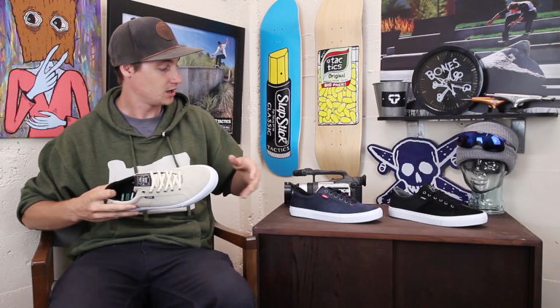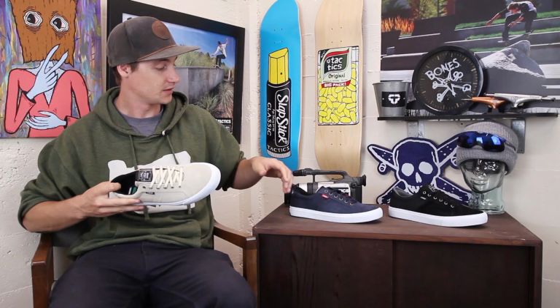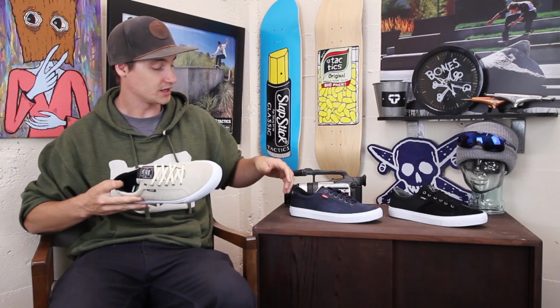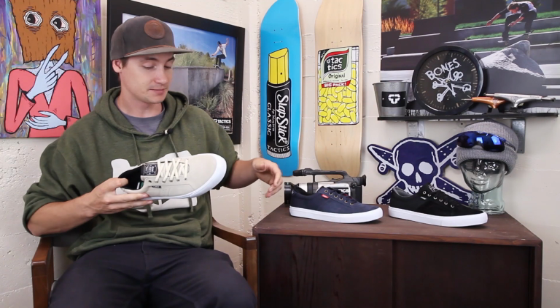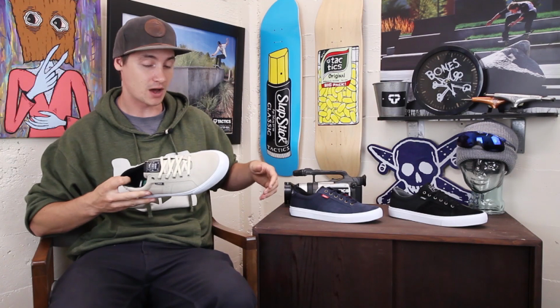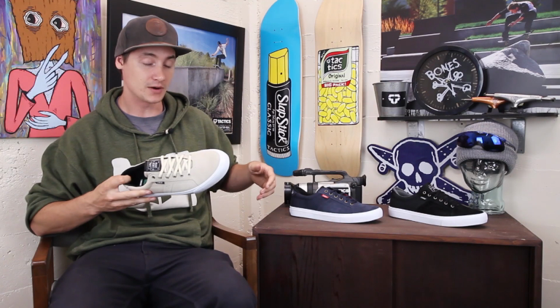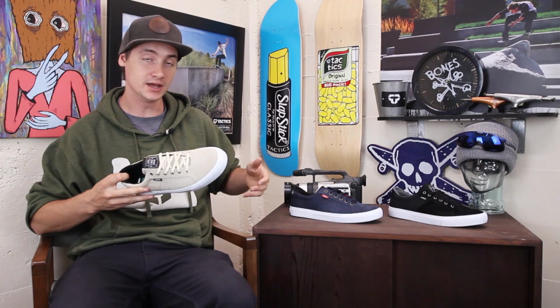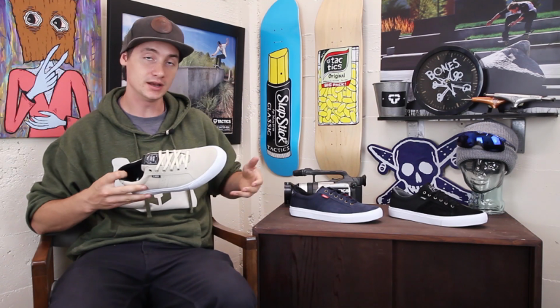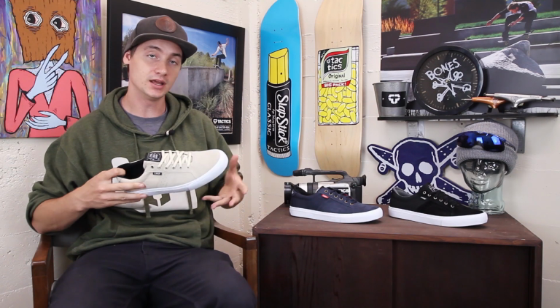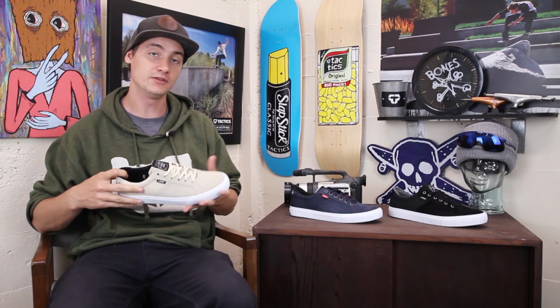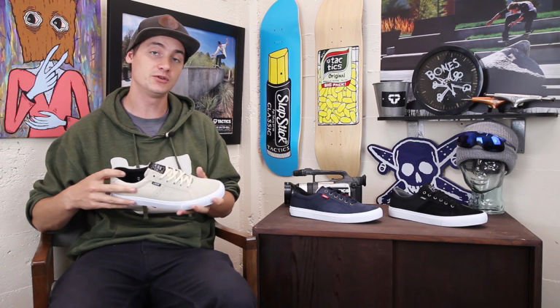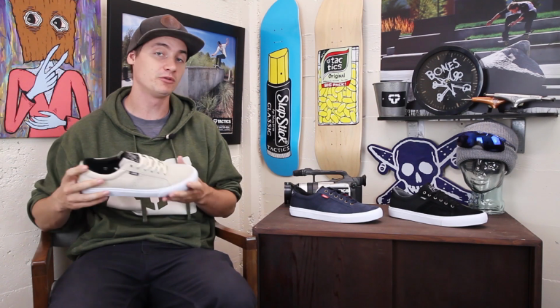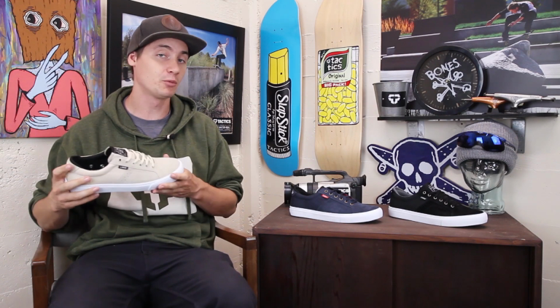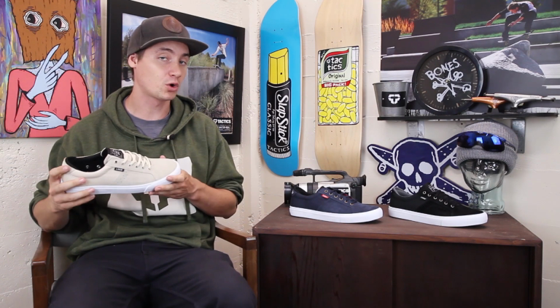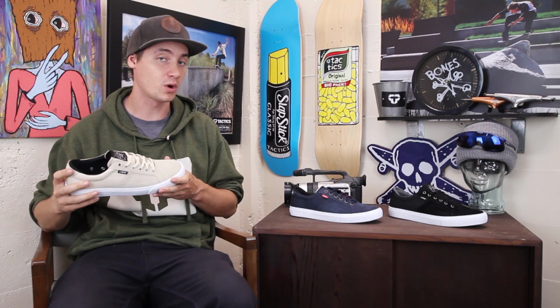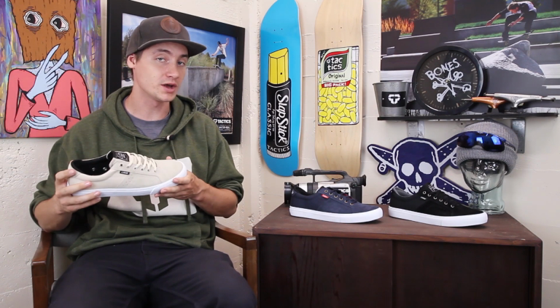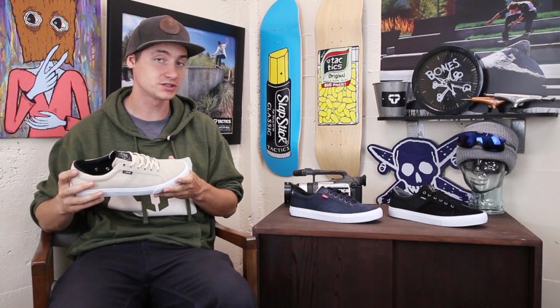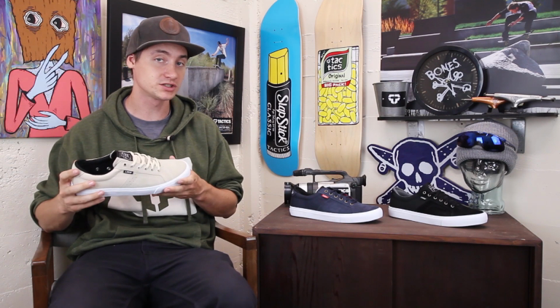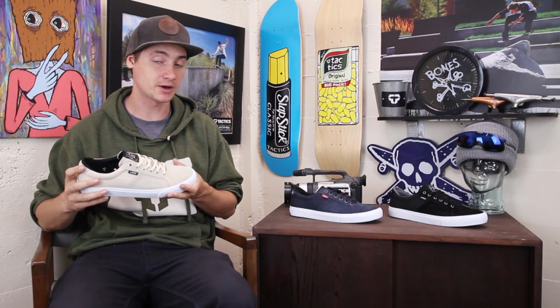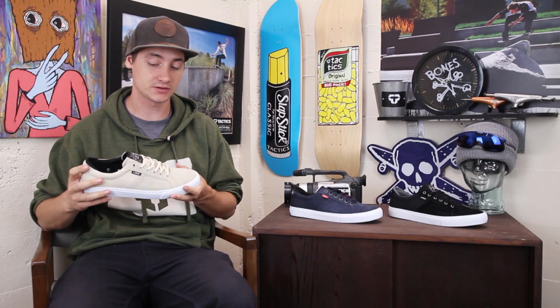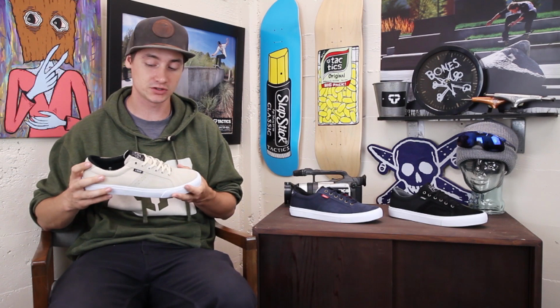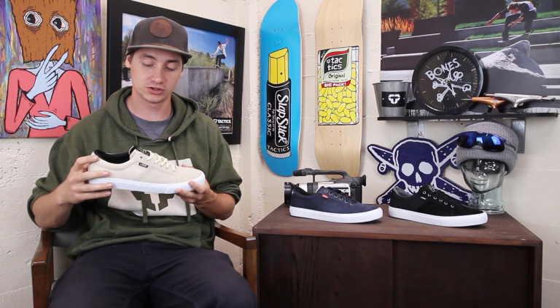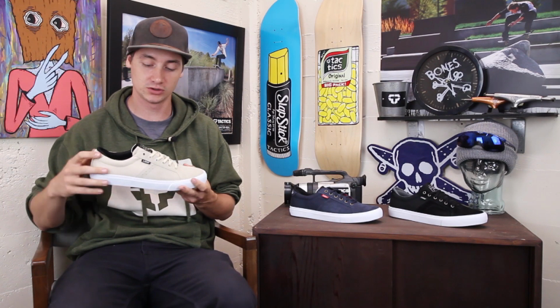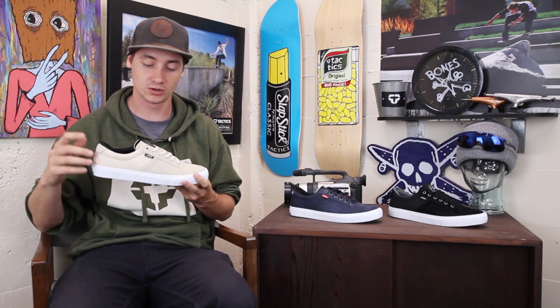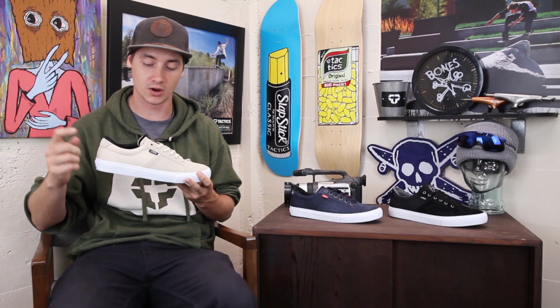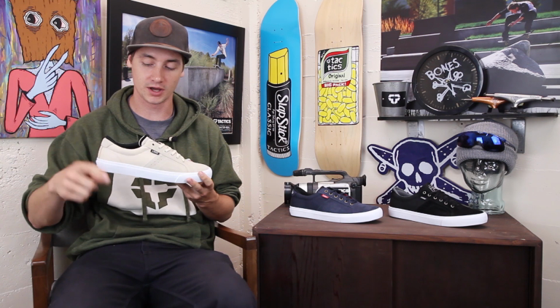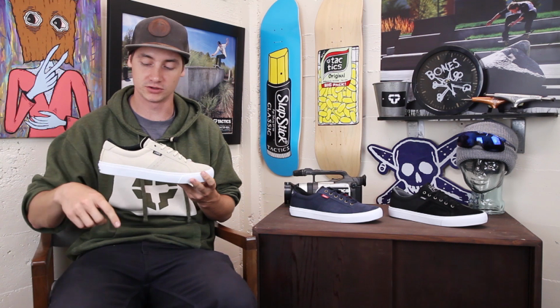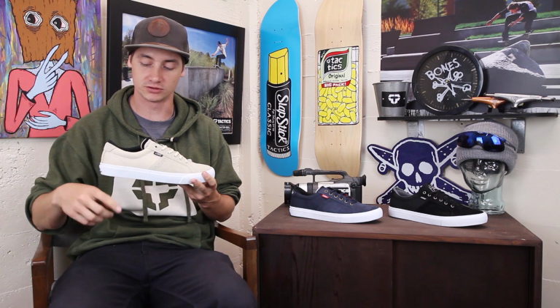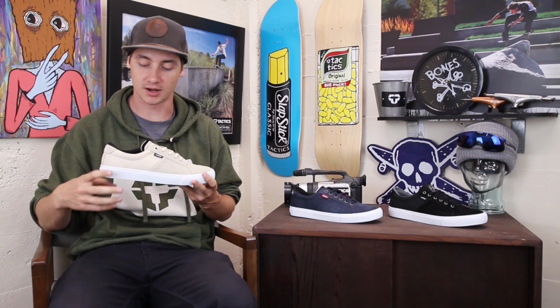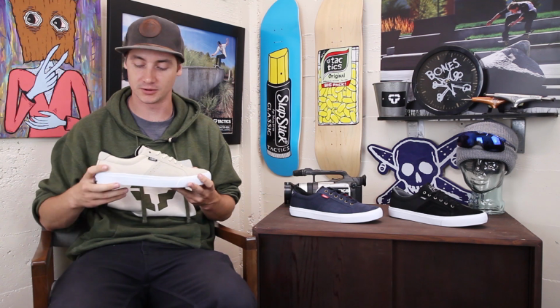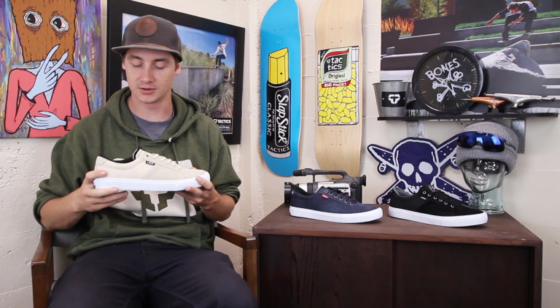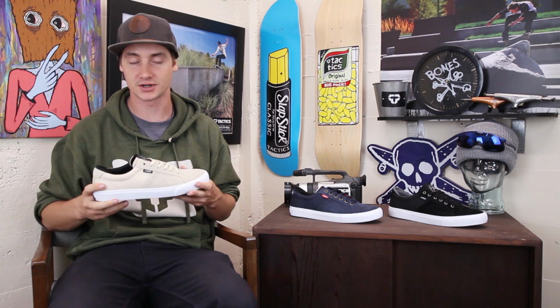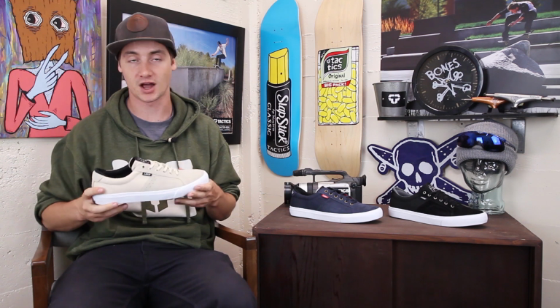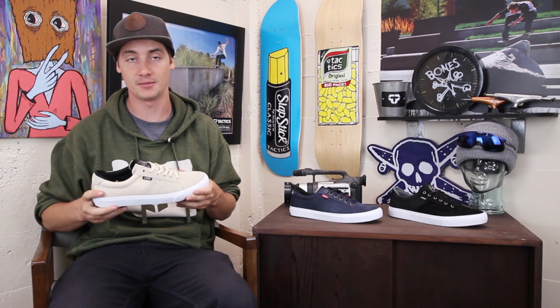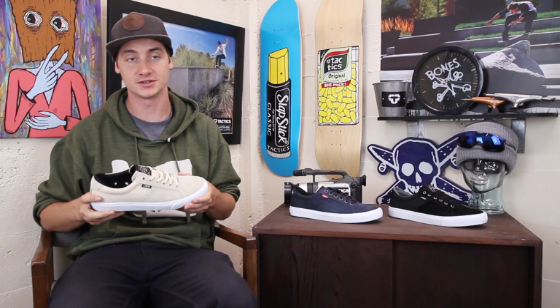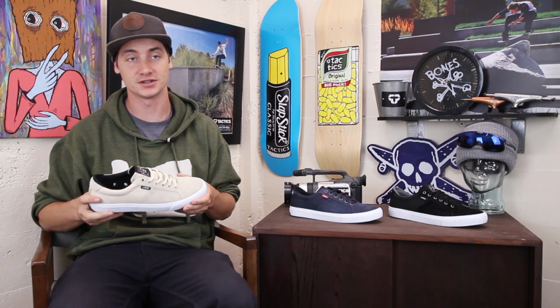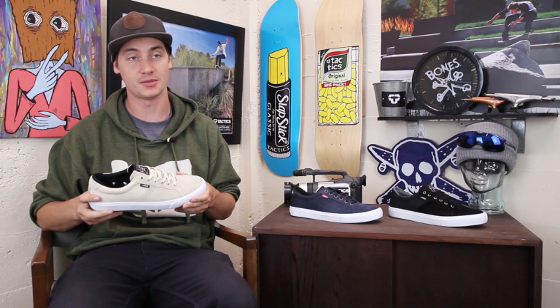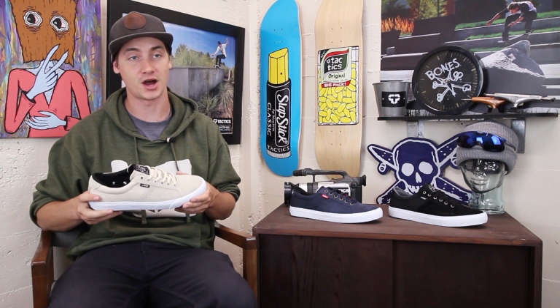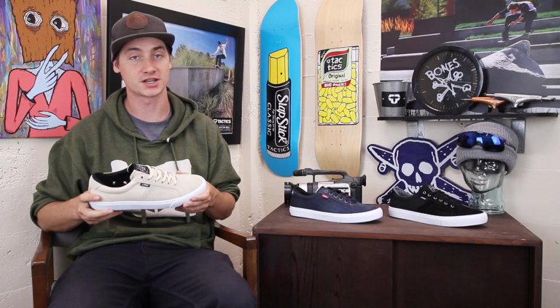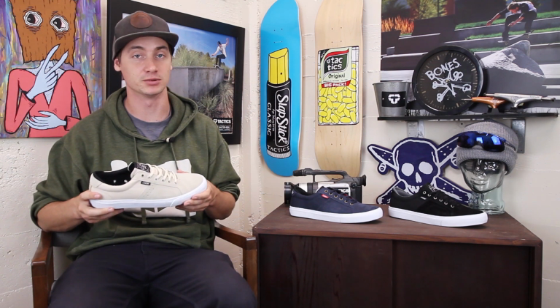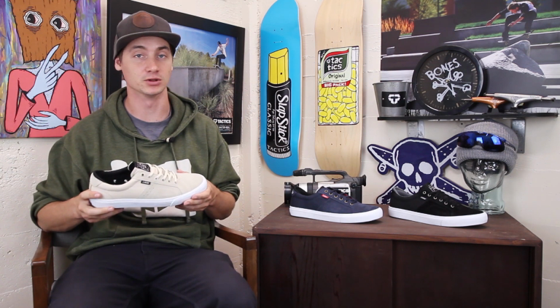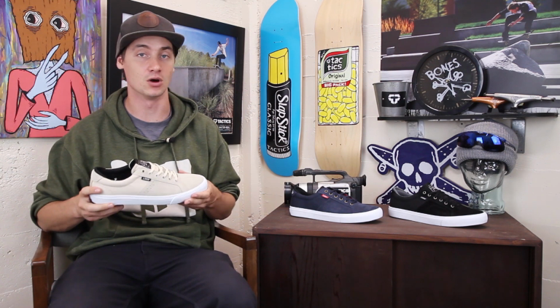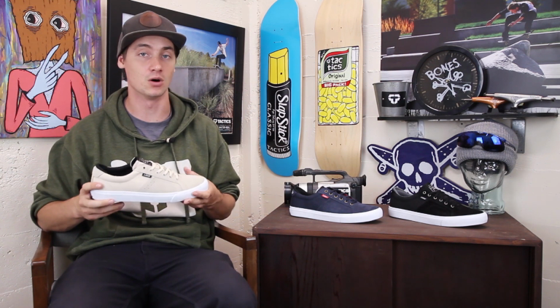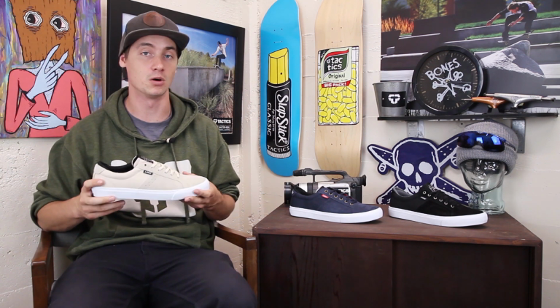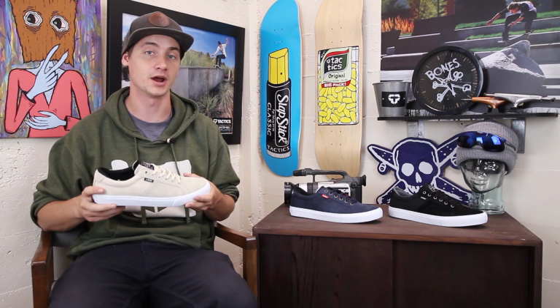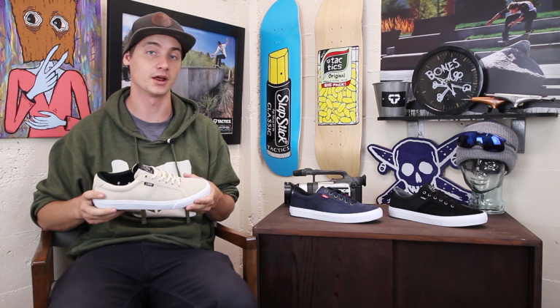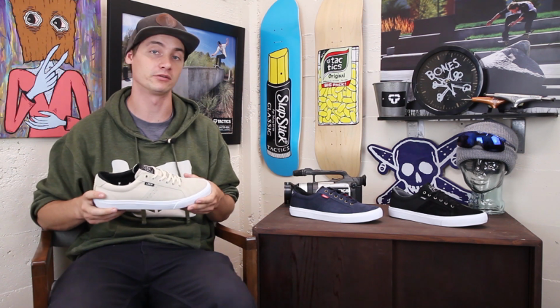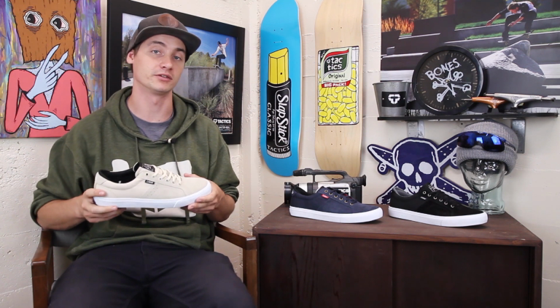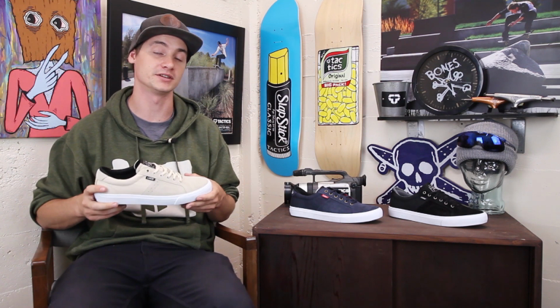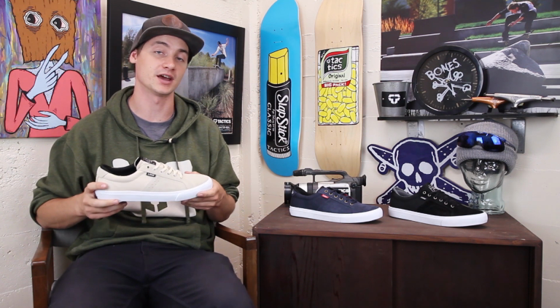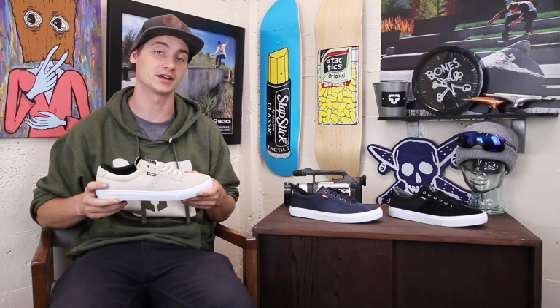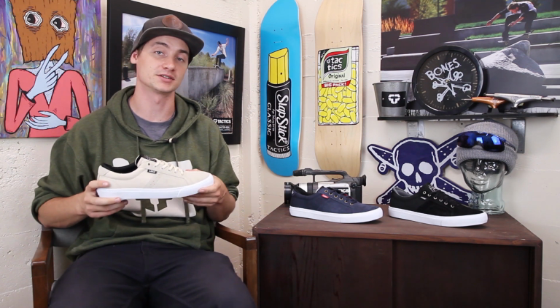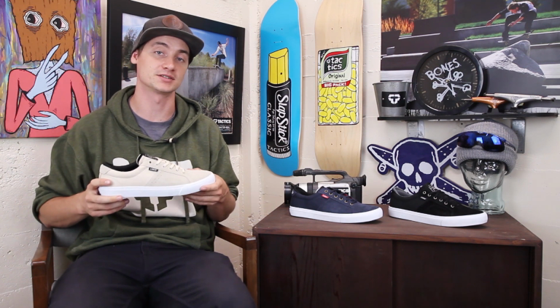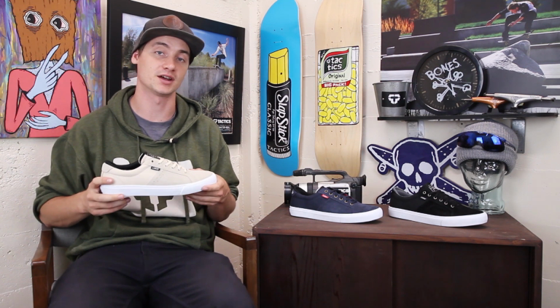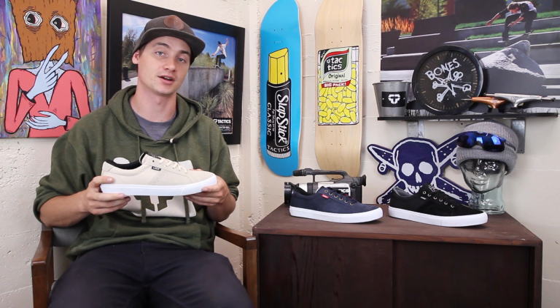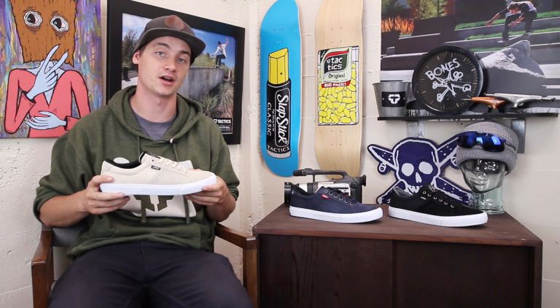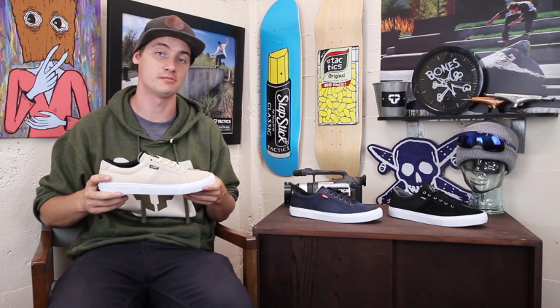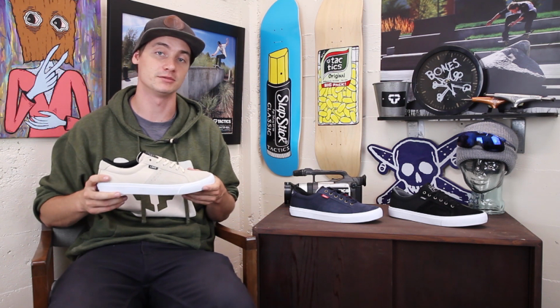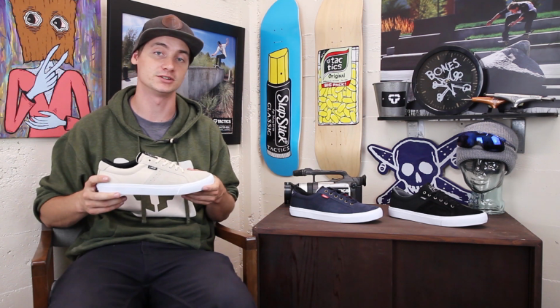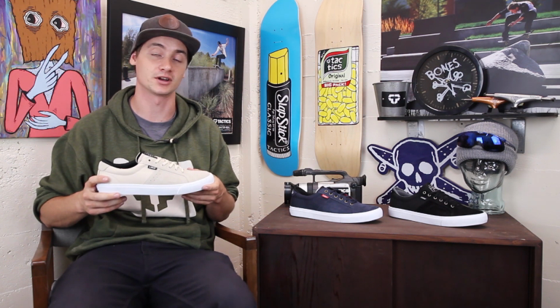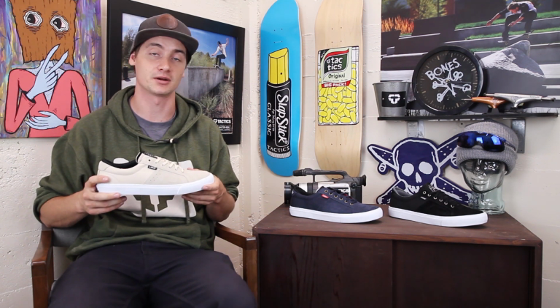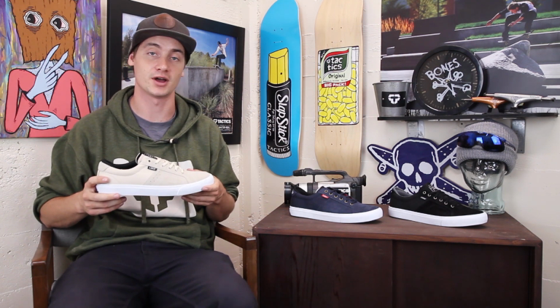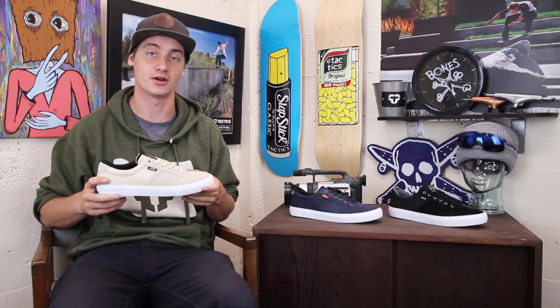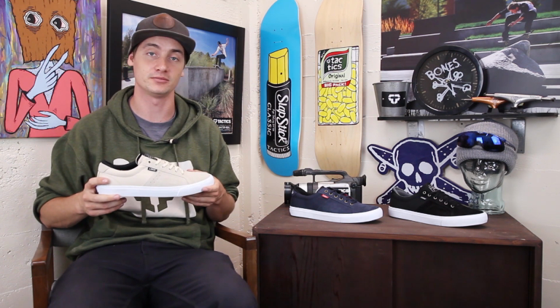That's about it. If you have any more questions about this shoe go ahead and drop those in the comments below, or head over to tactics.com to check them out.